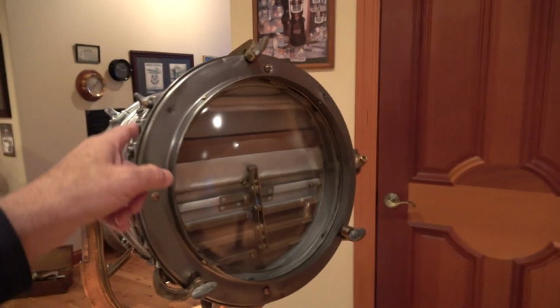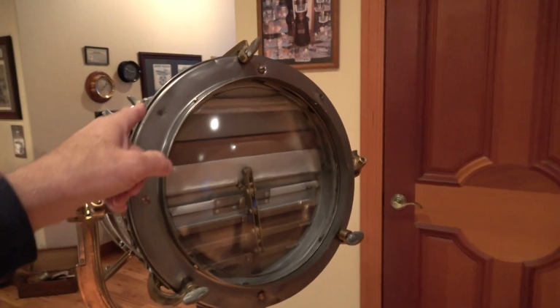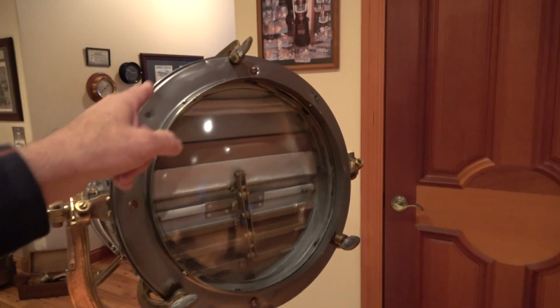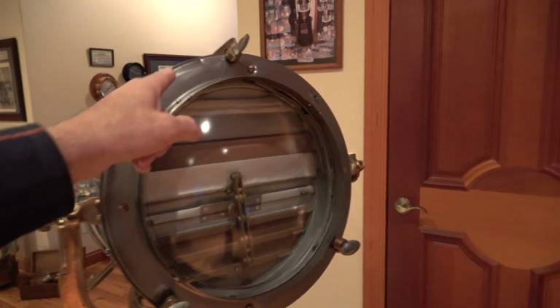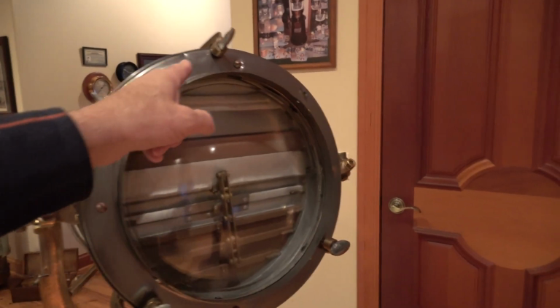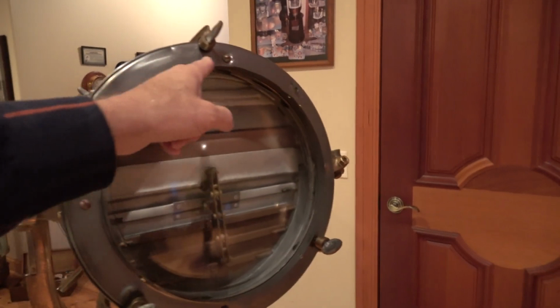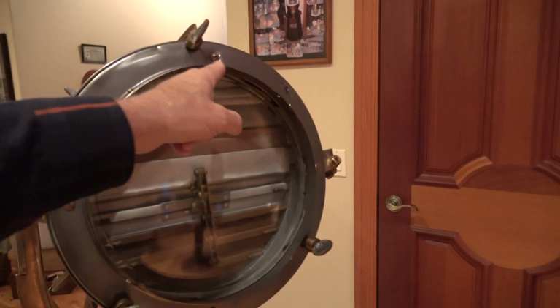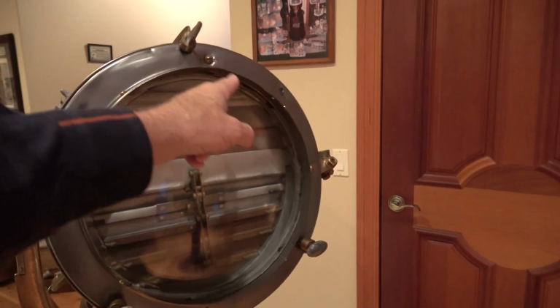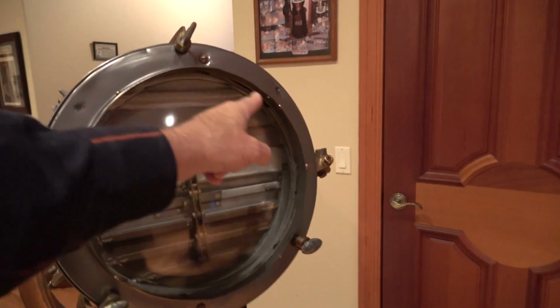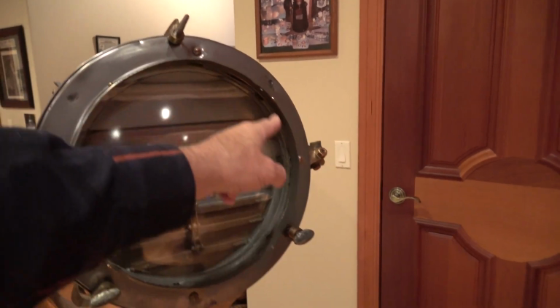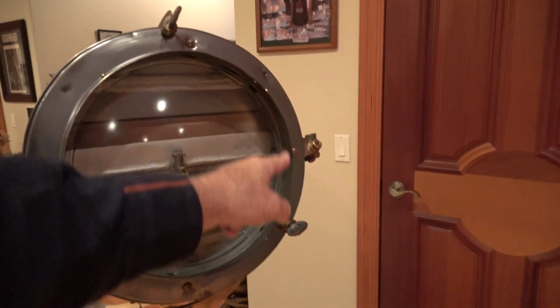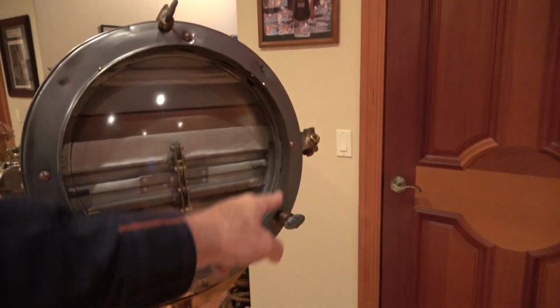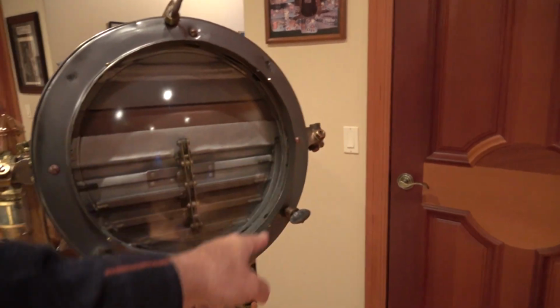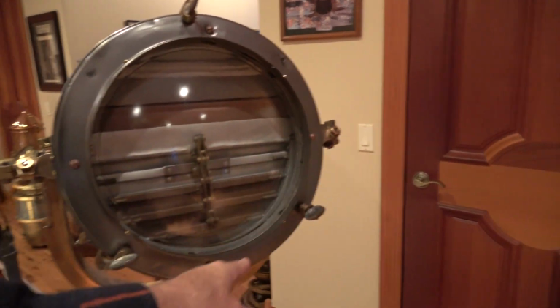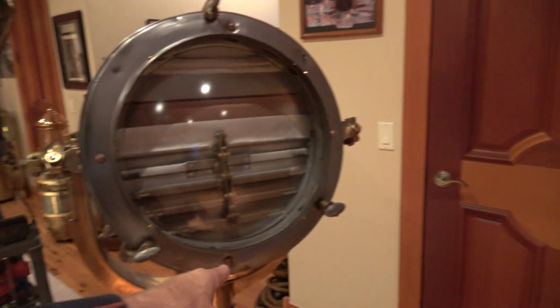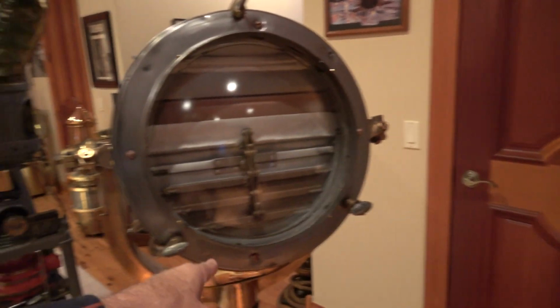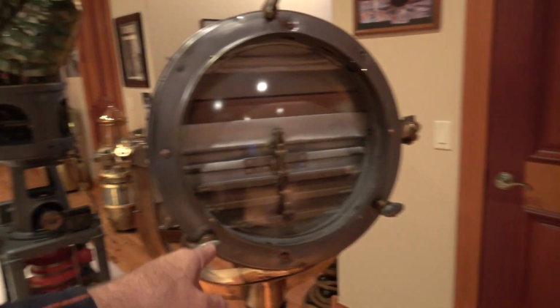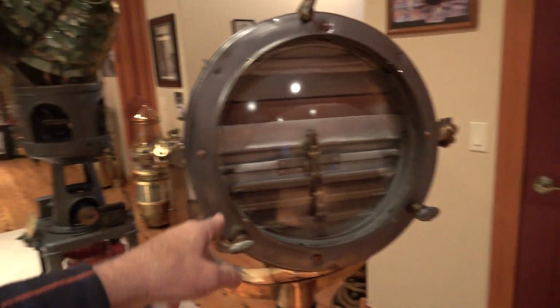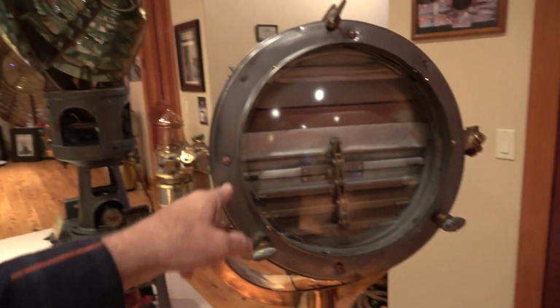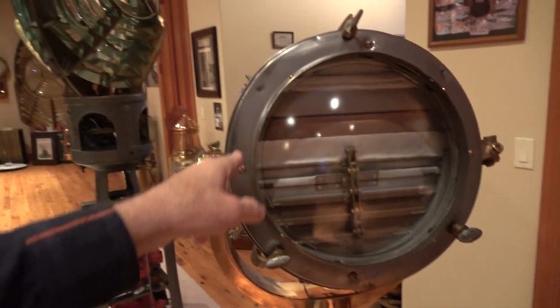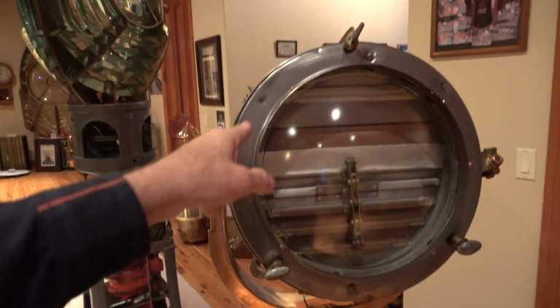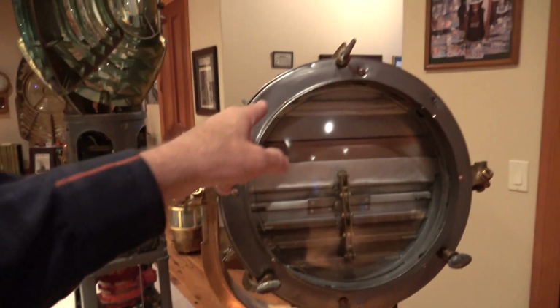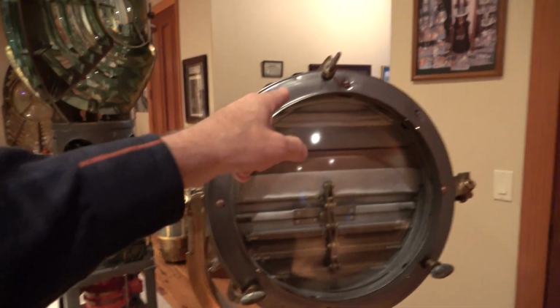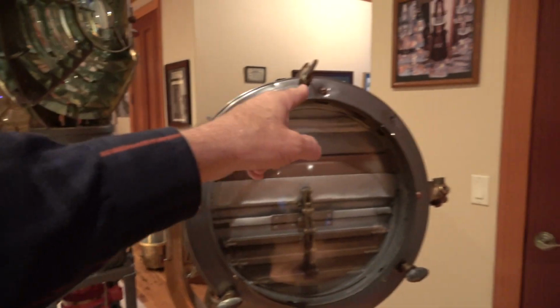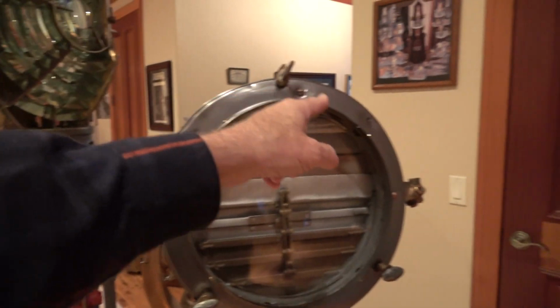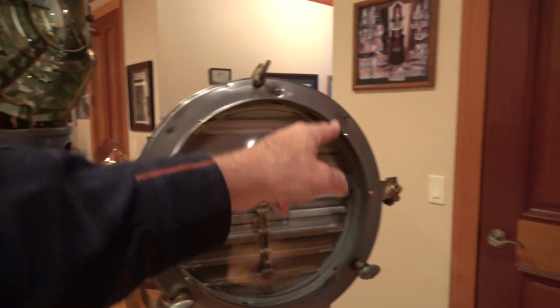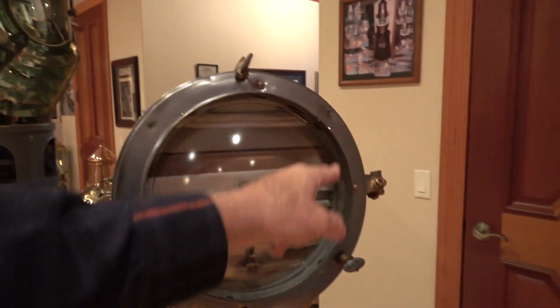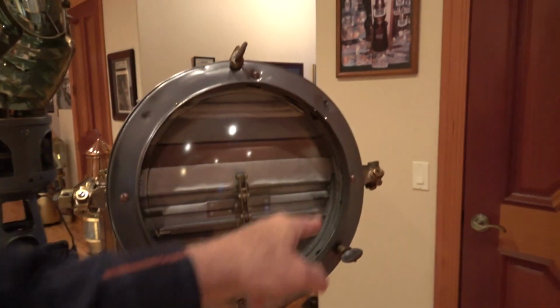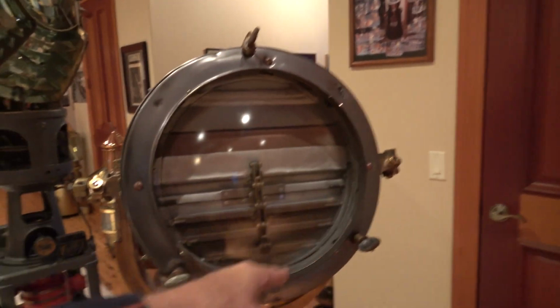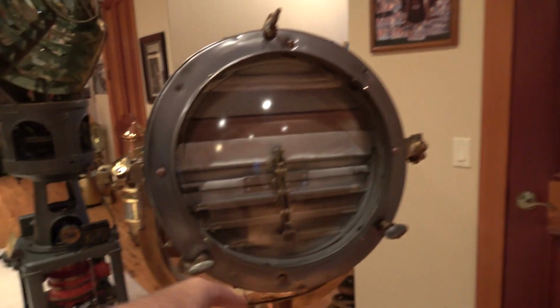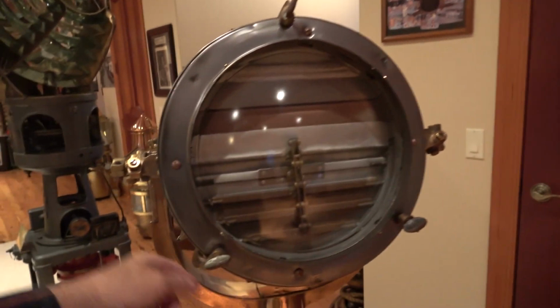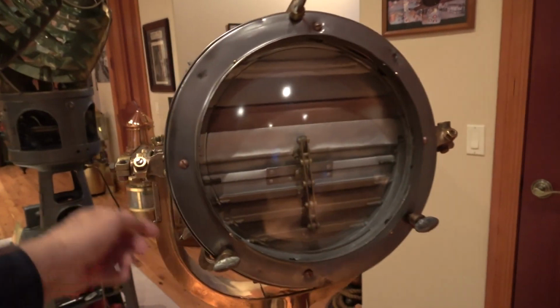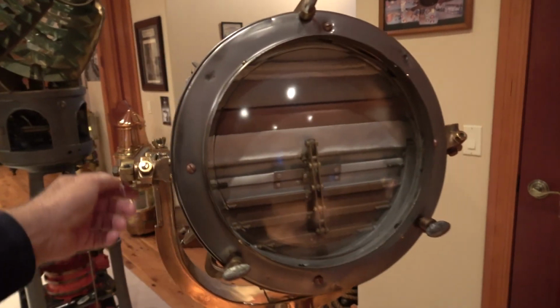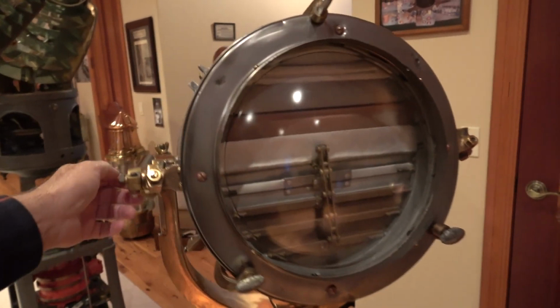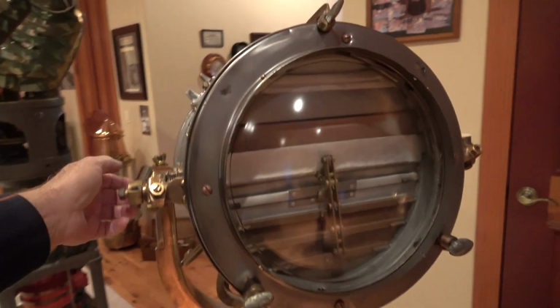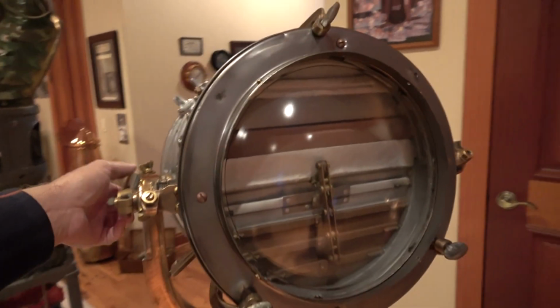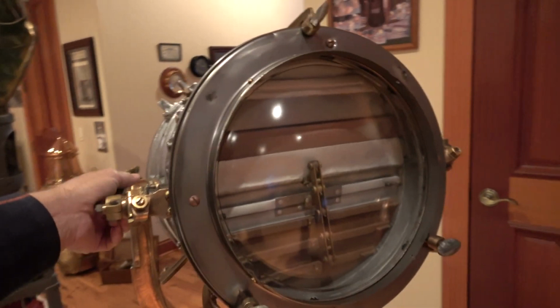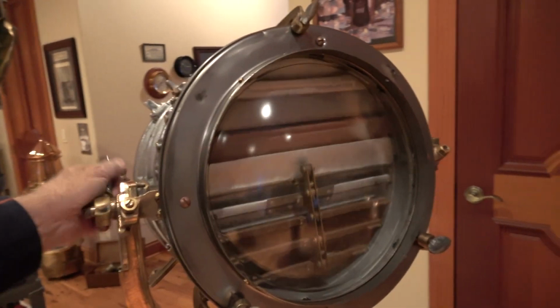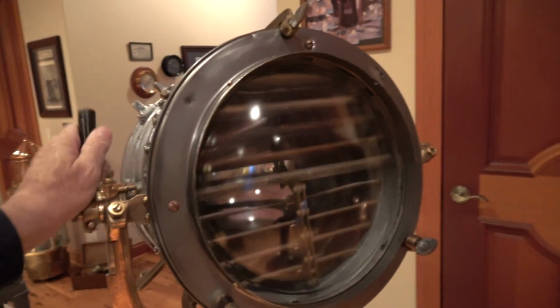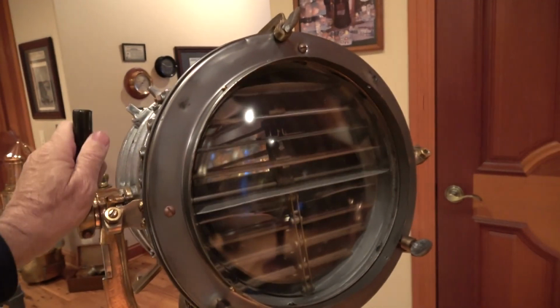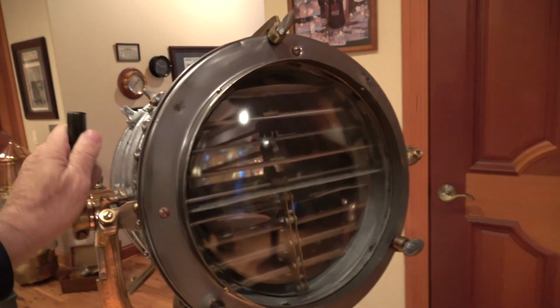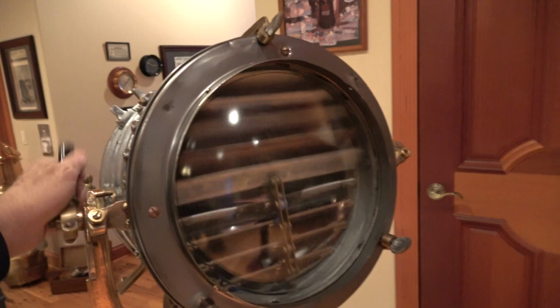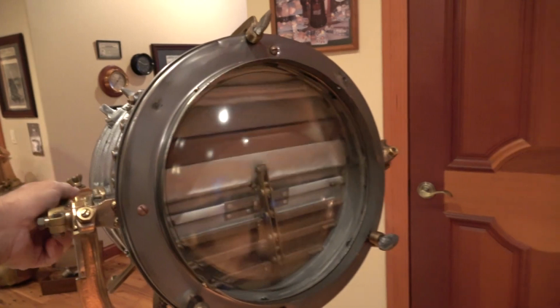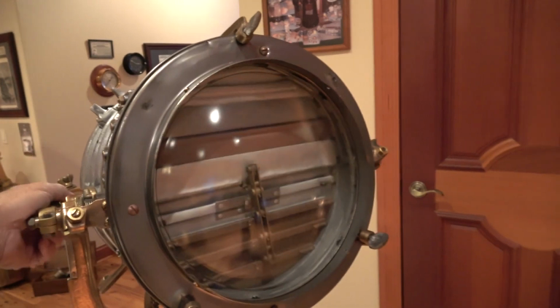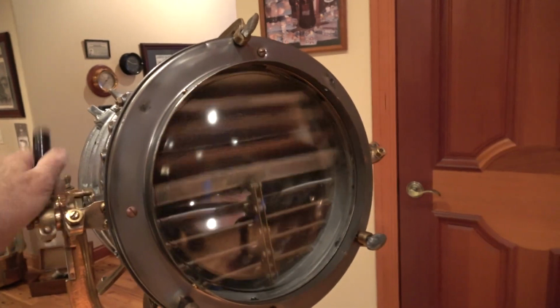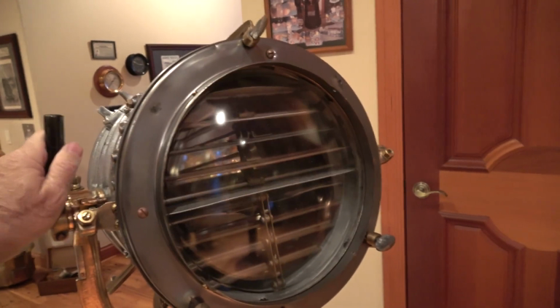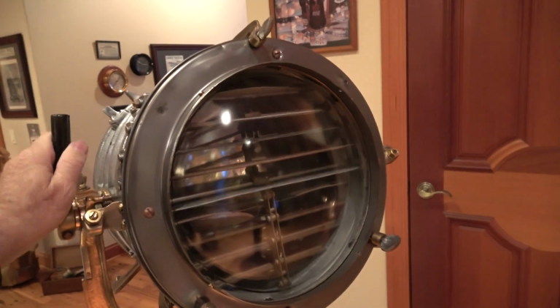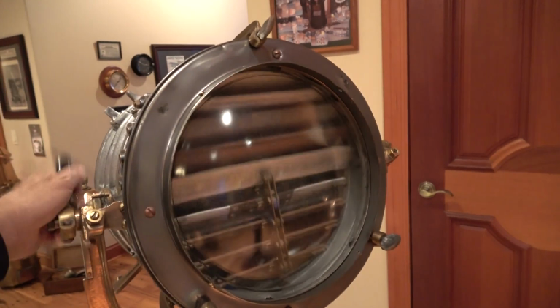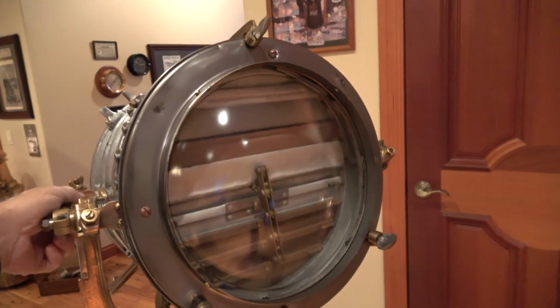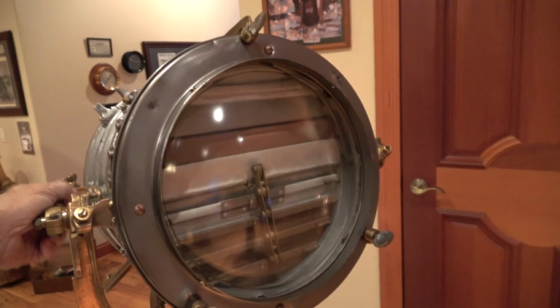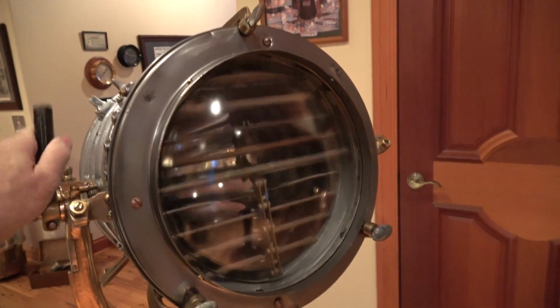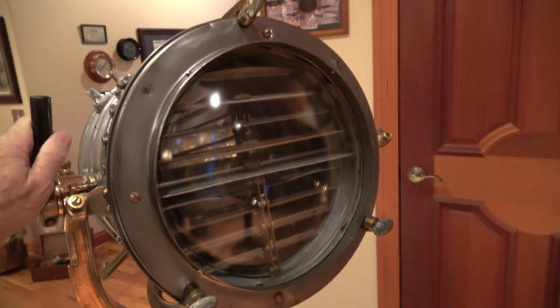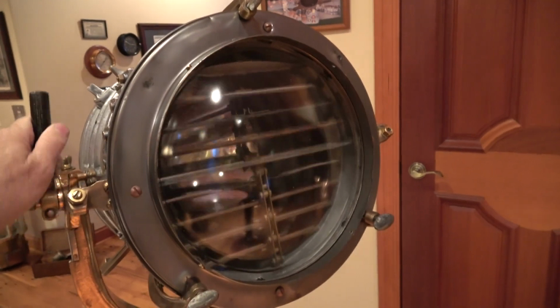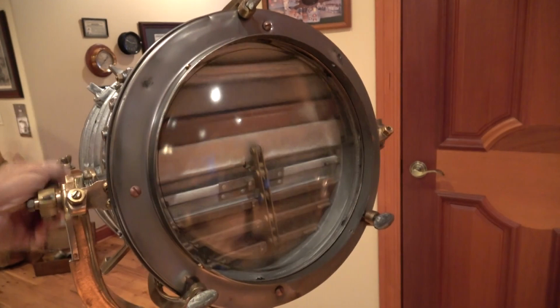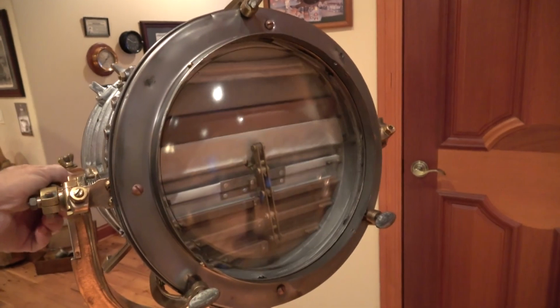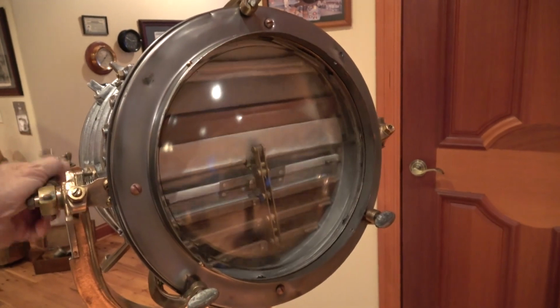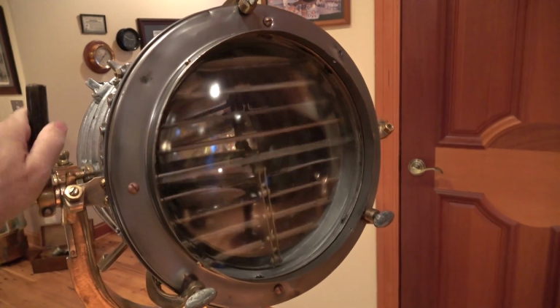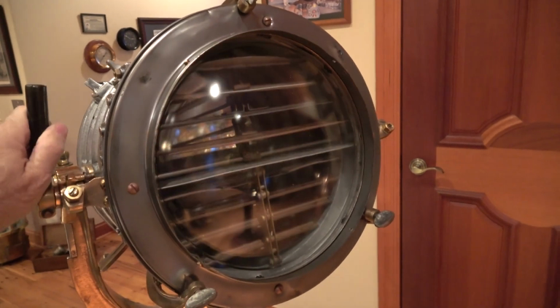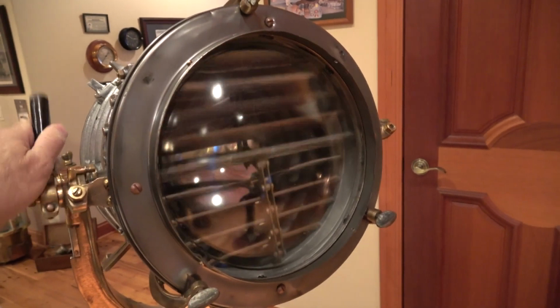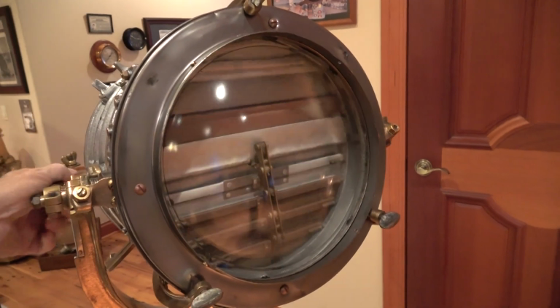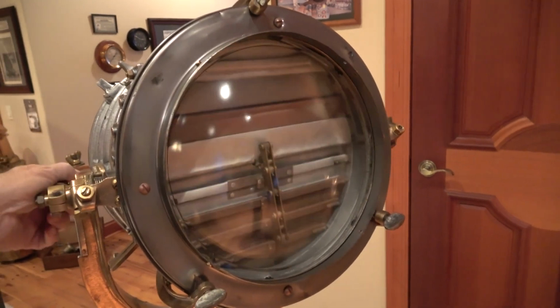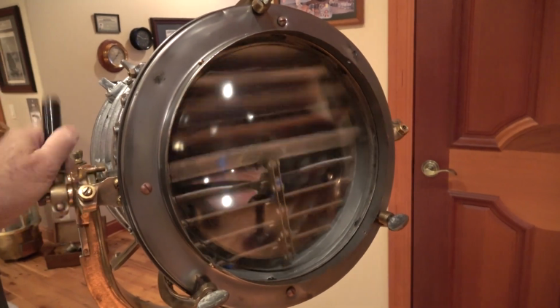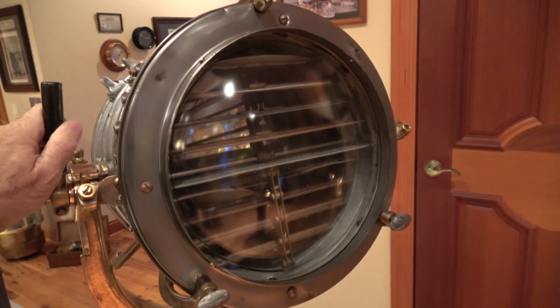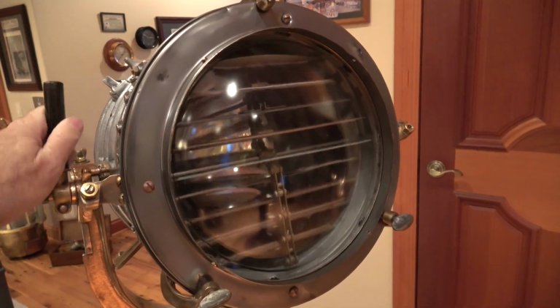It's a signal lamp, so I believe this diameter here is approximately 12 inches. And you would flip this, of course, to flash your Morse code from ship to ship.